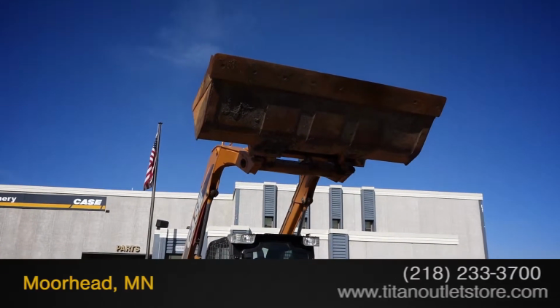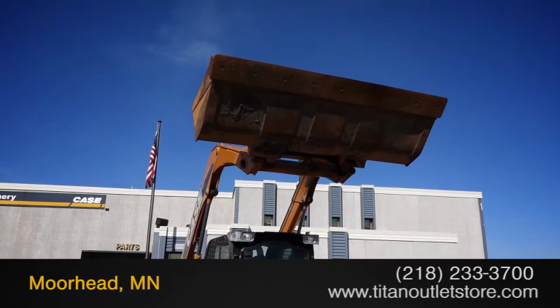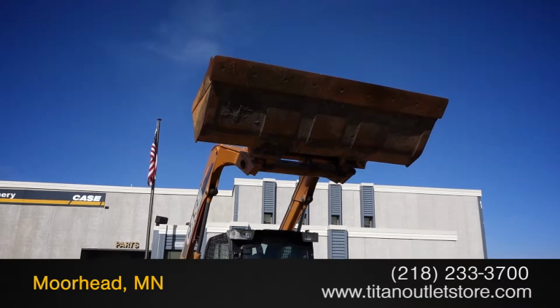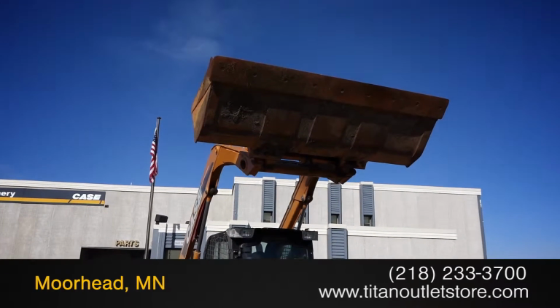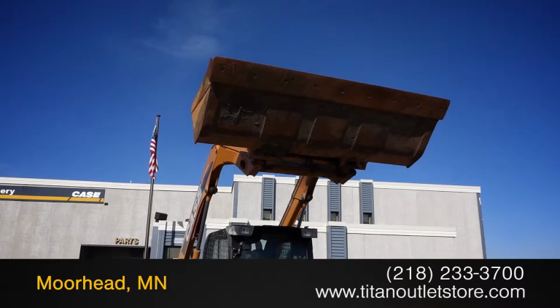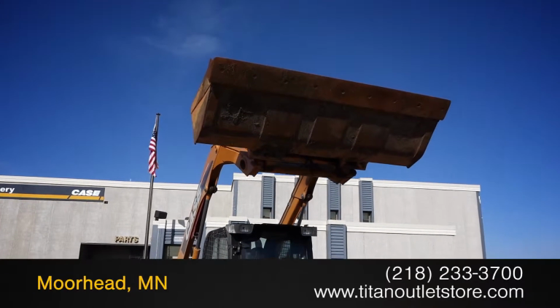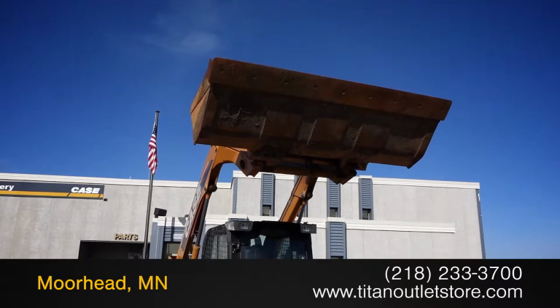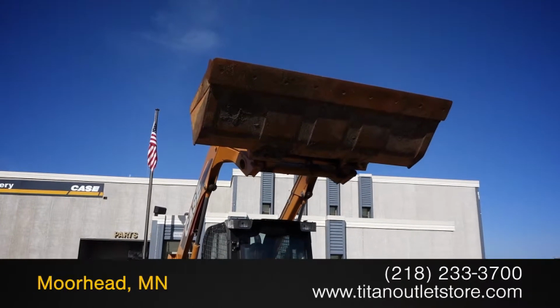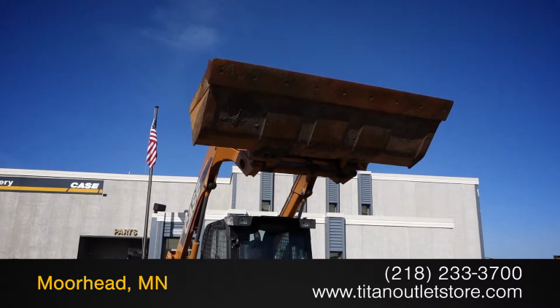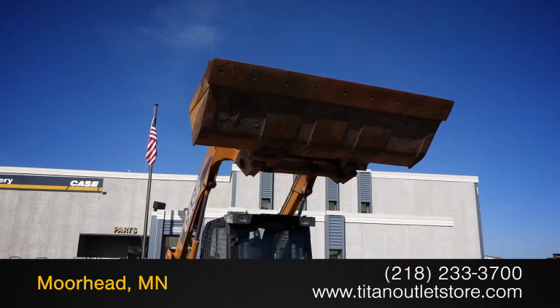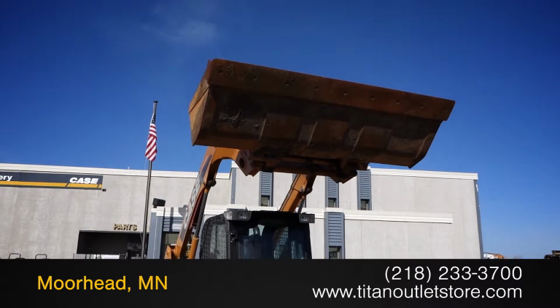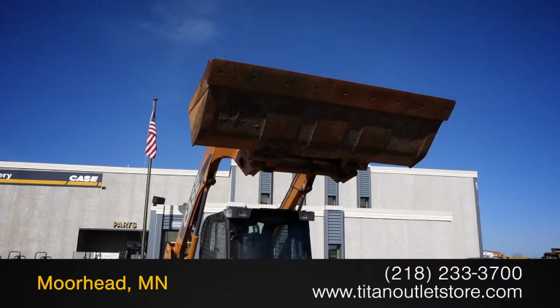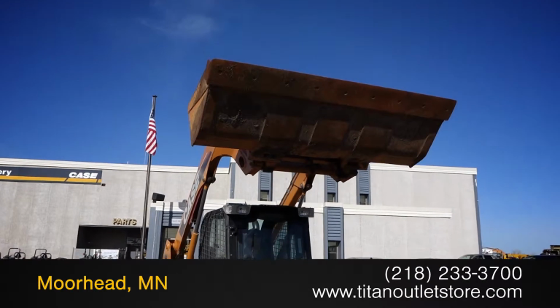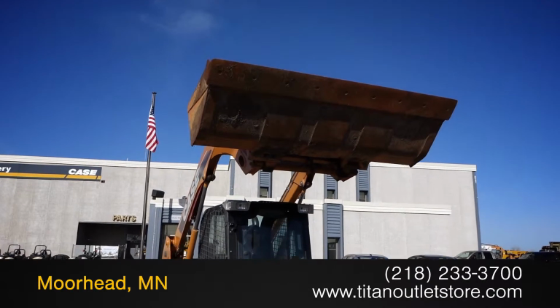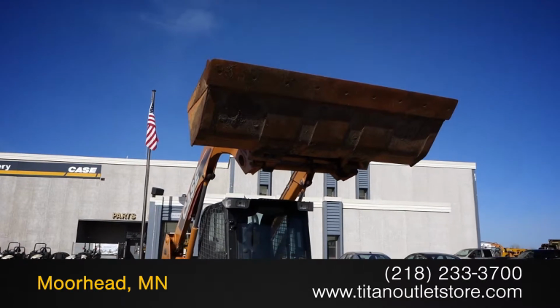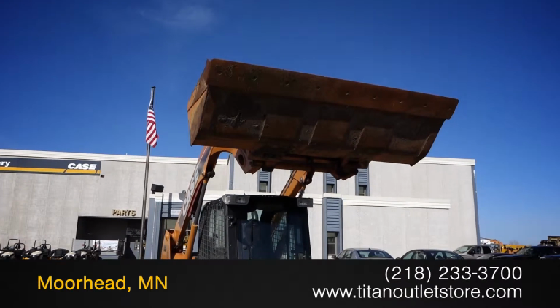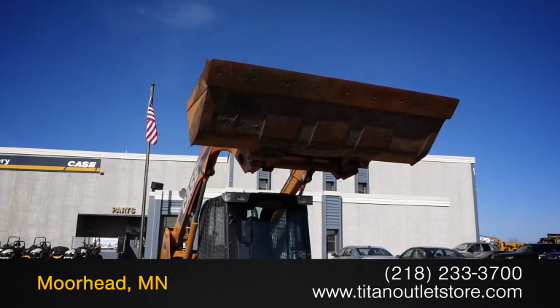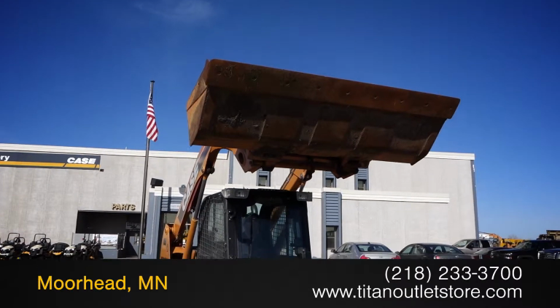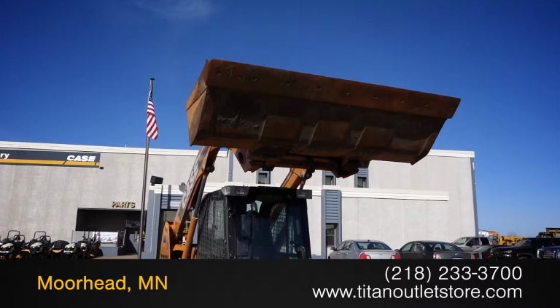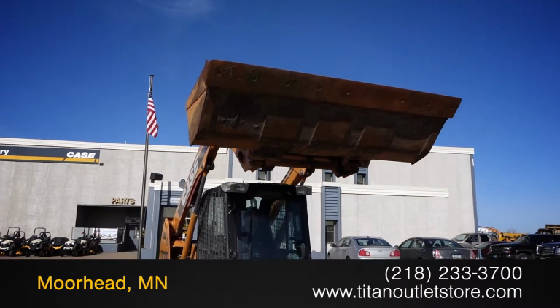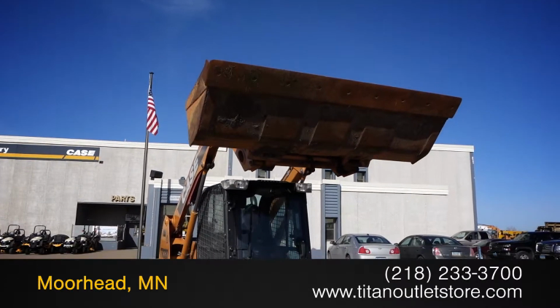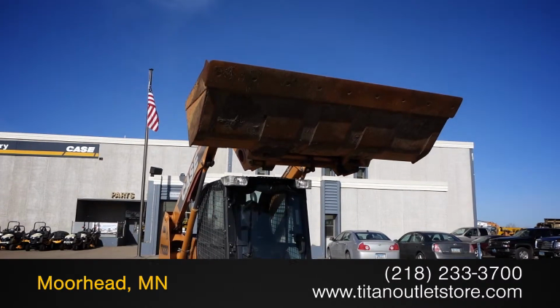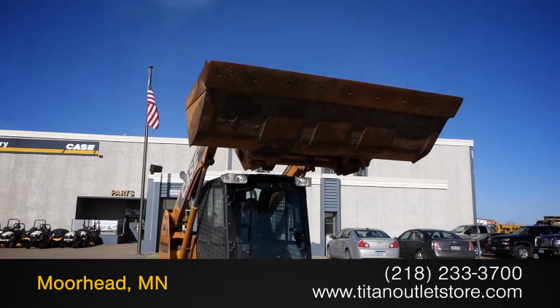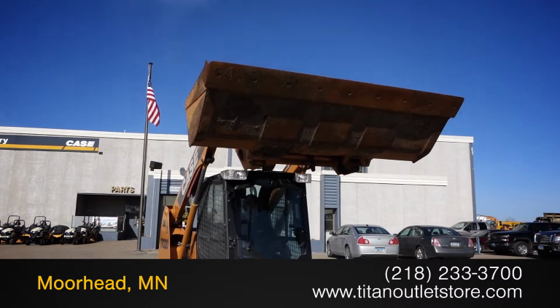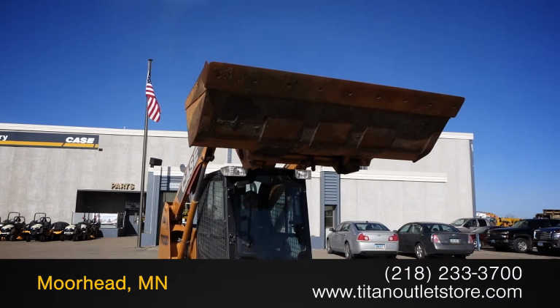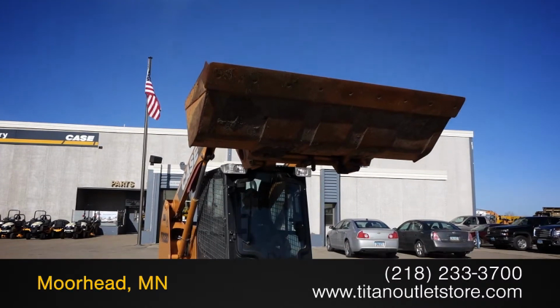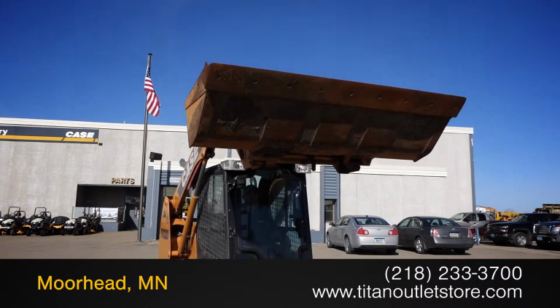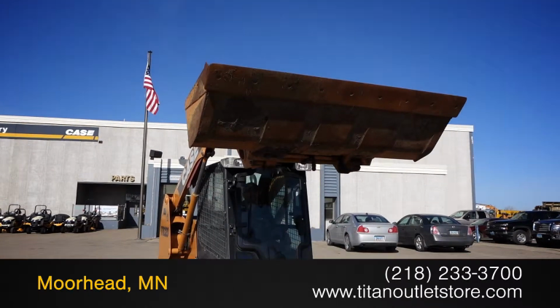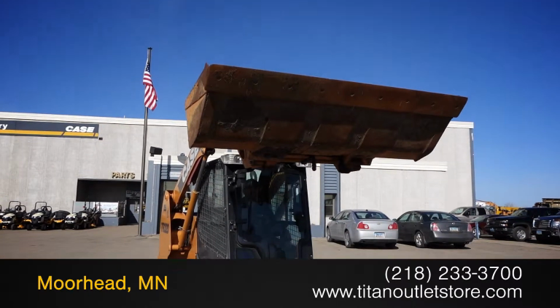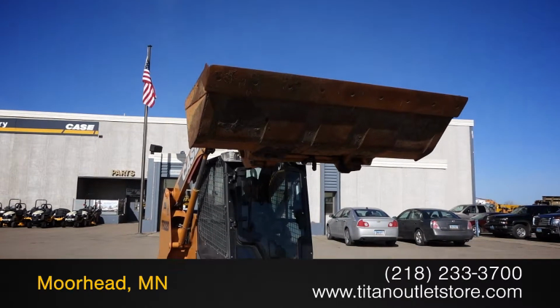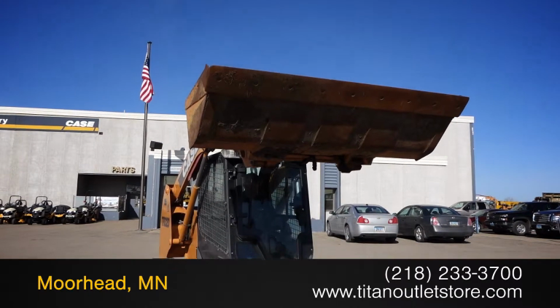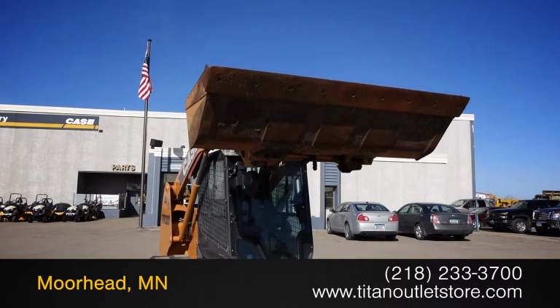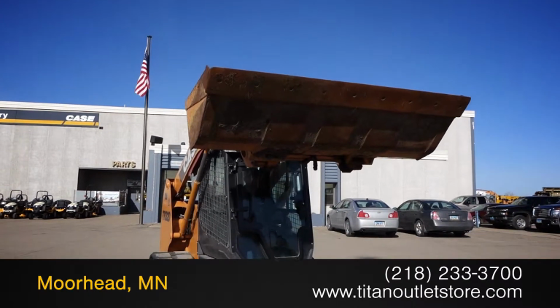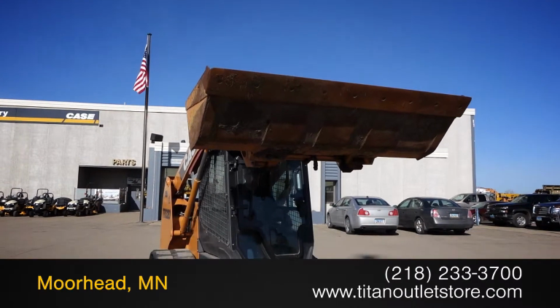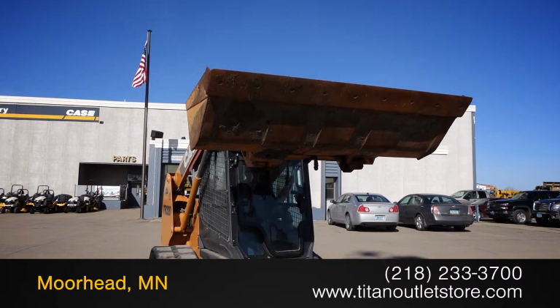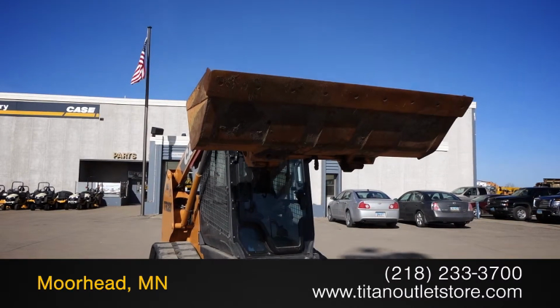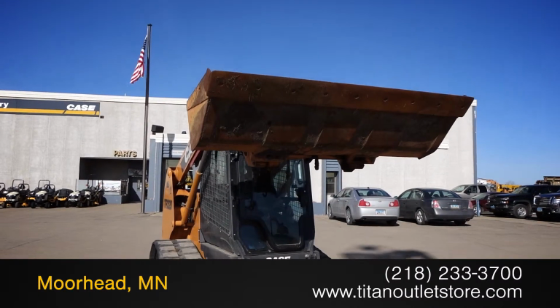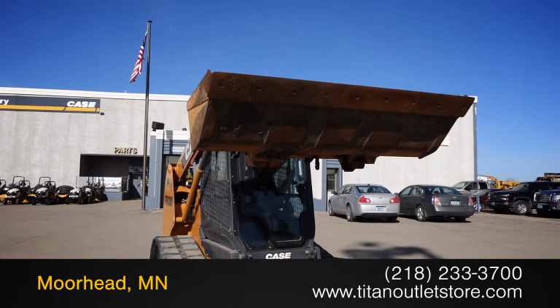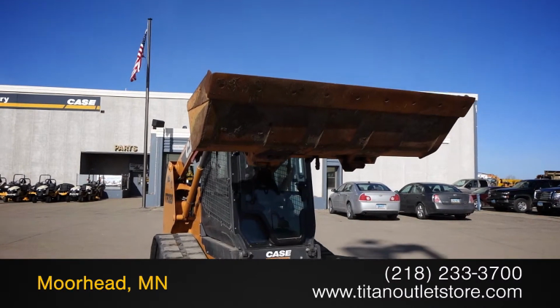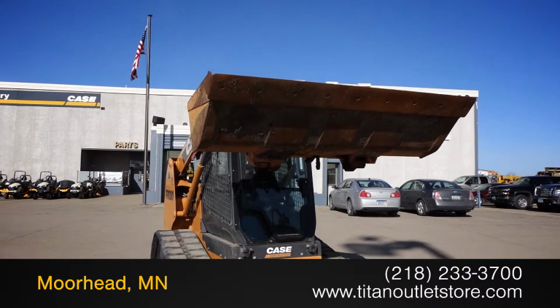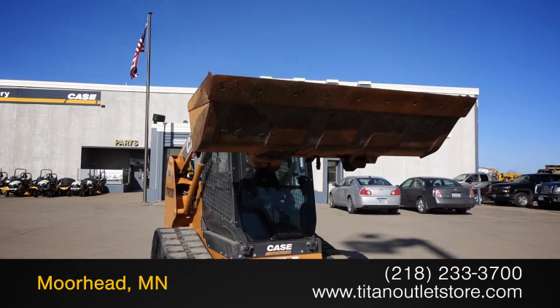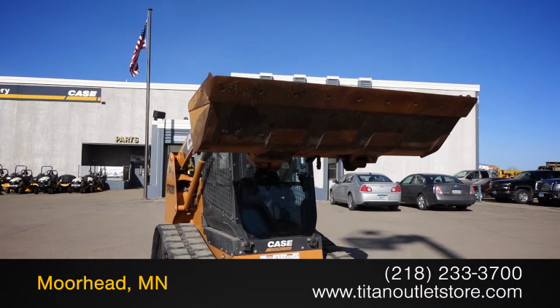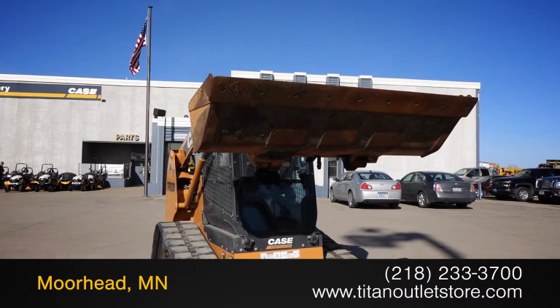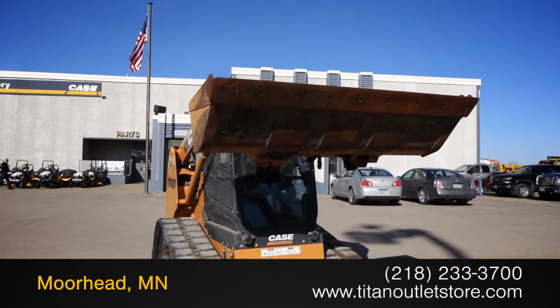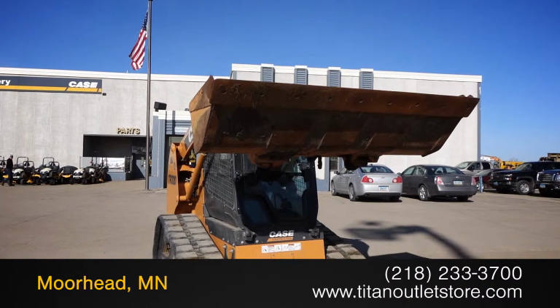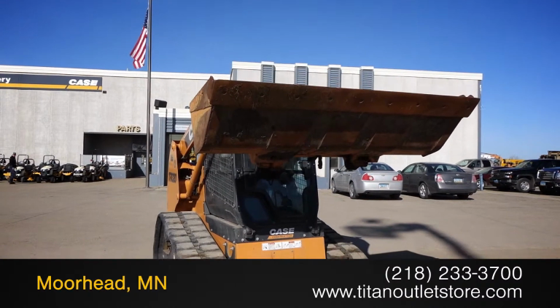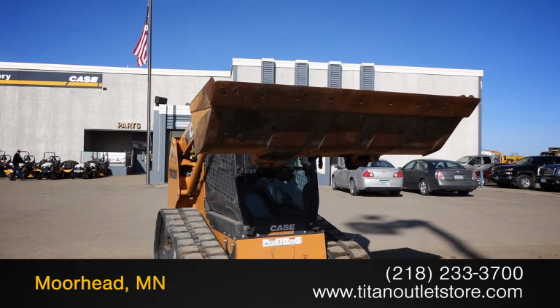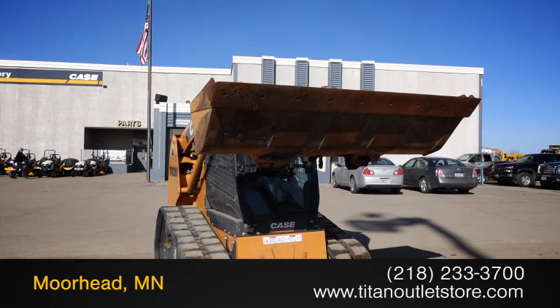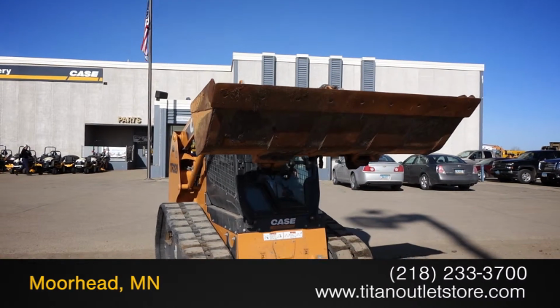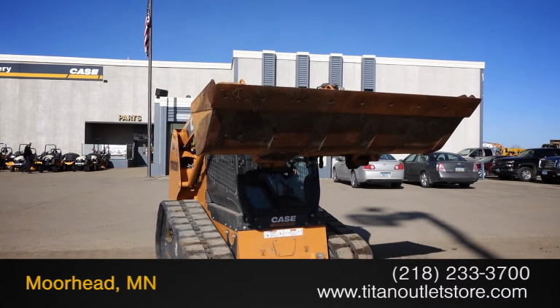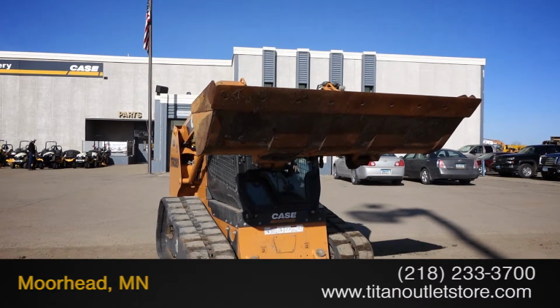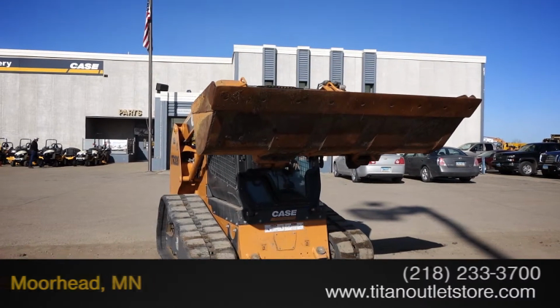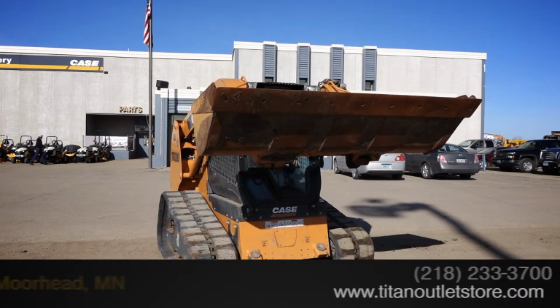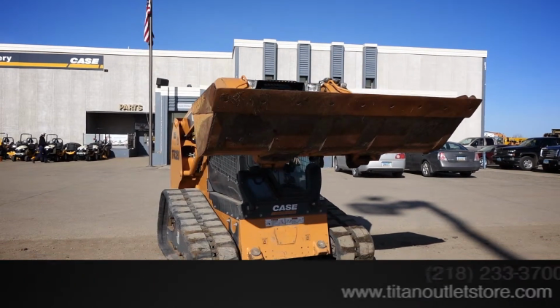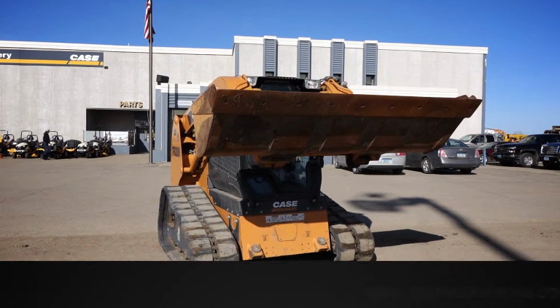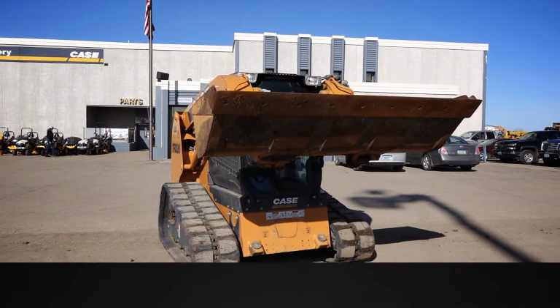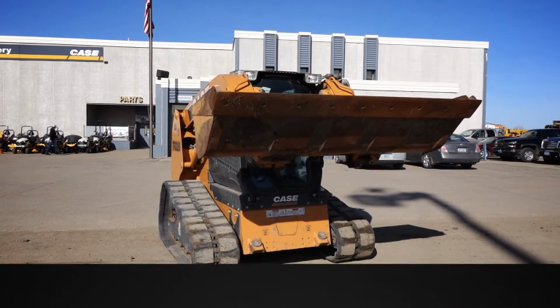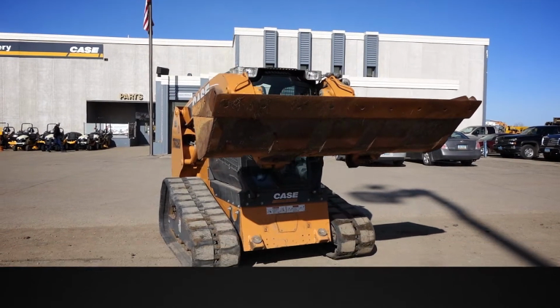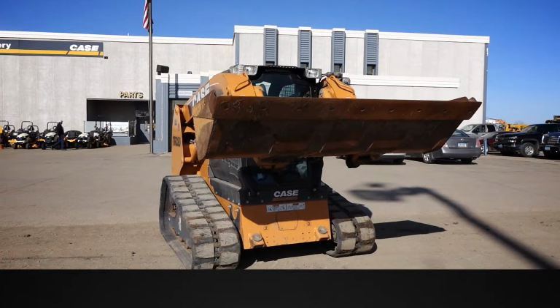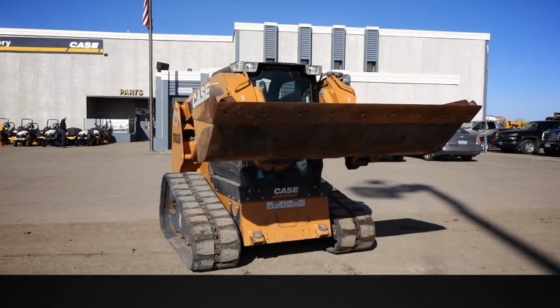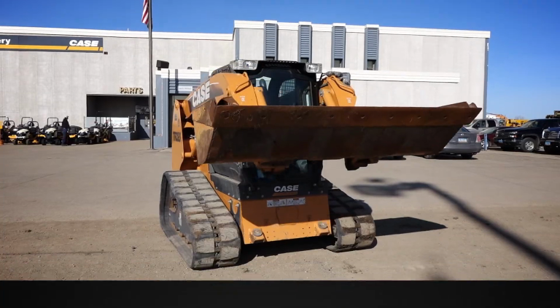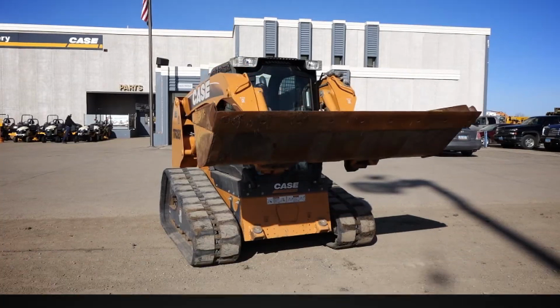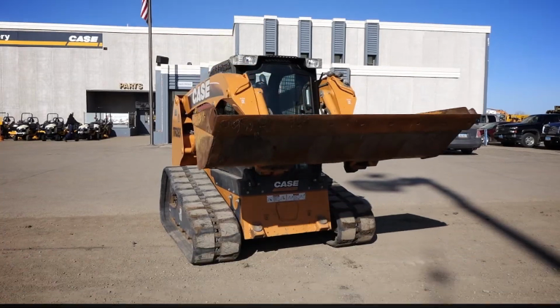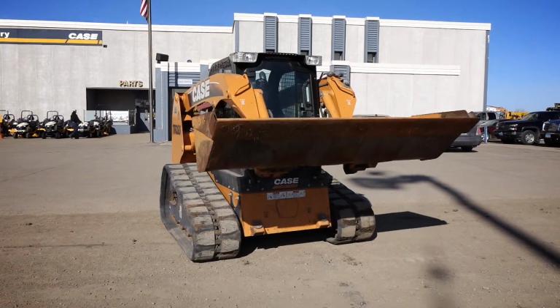For more information on this Case TR320, contact our sales team at the Titan Outlet Store.